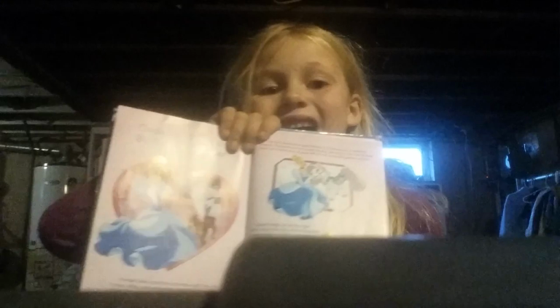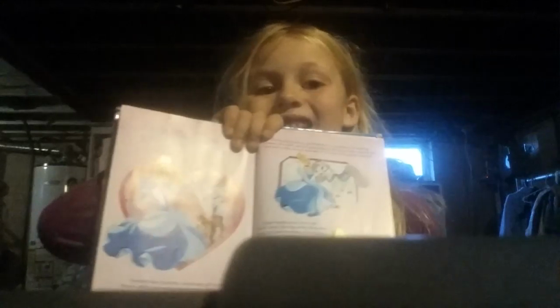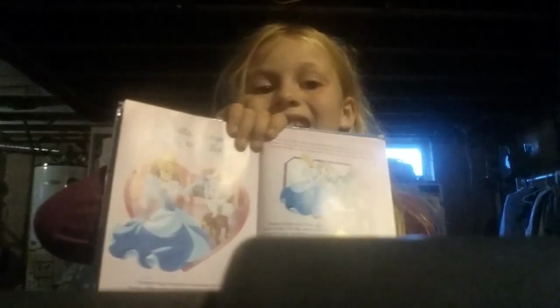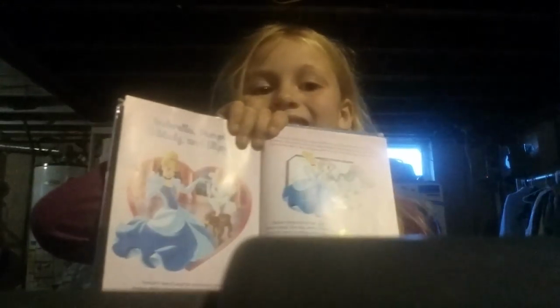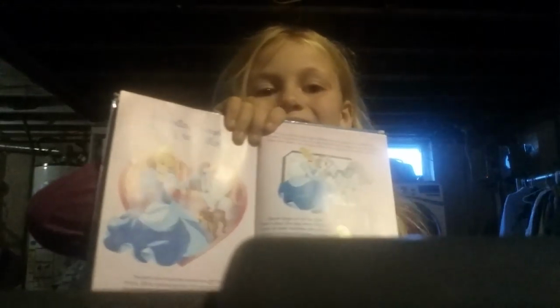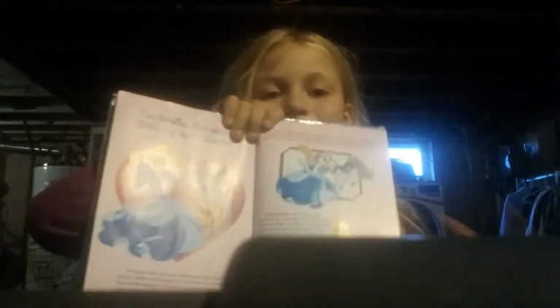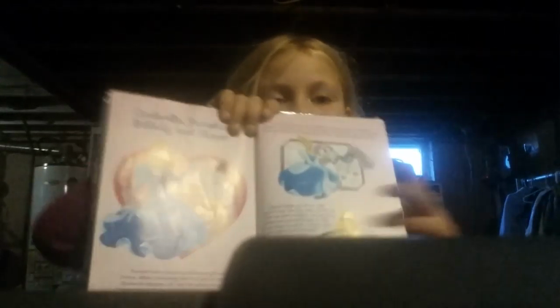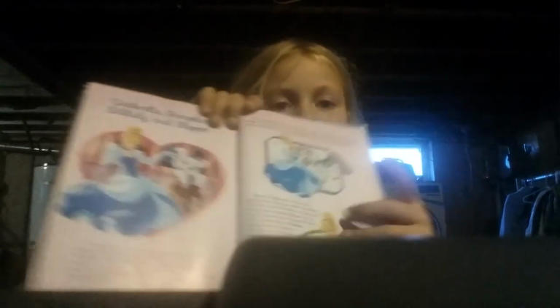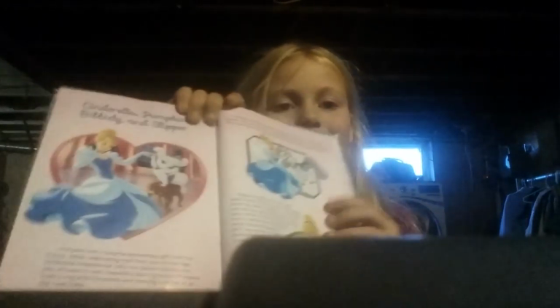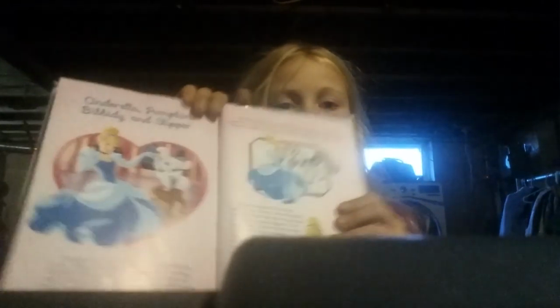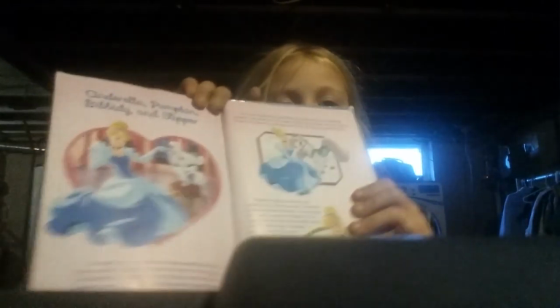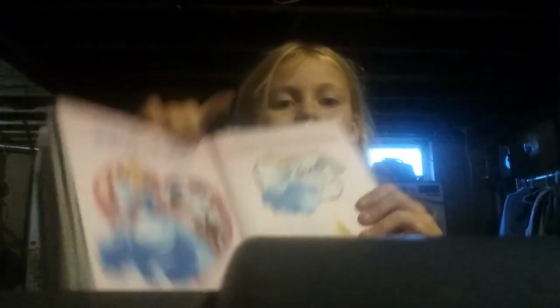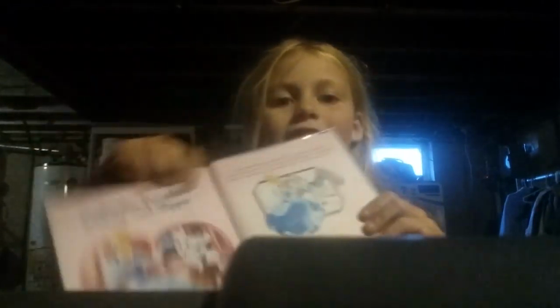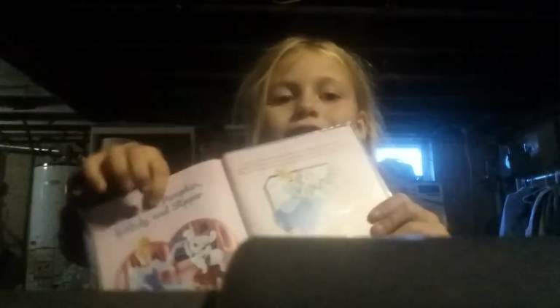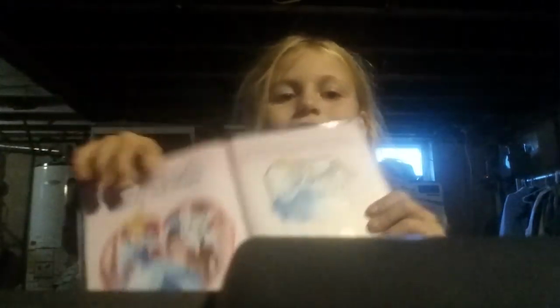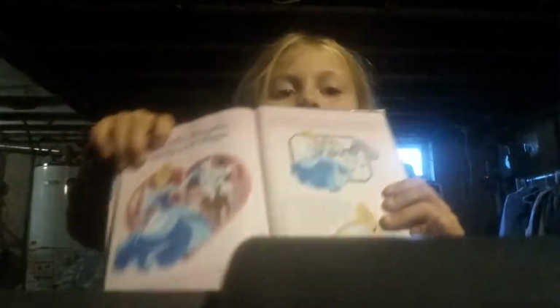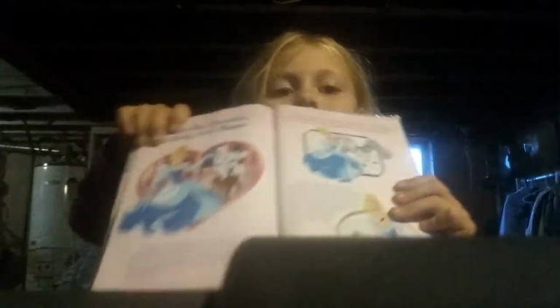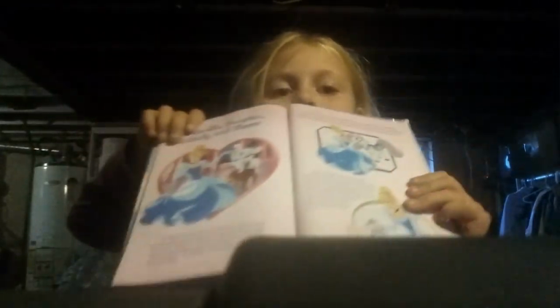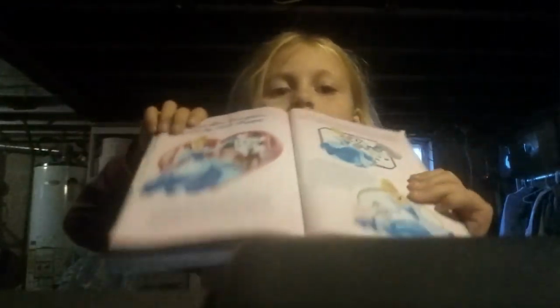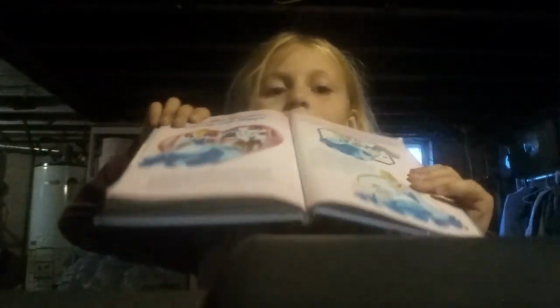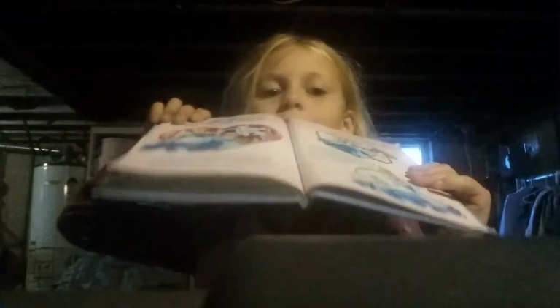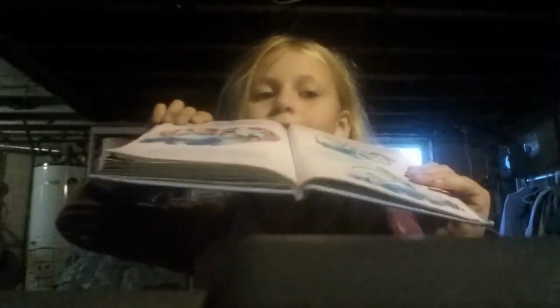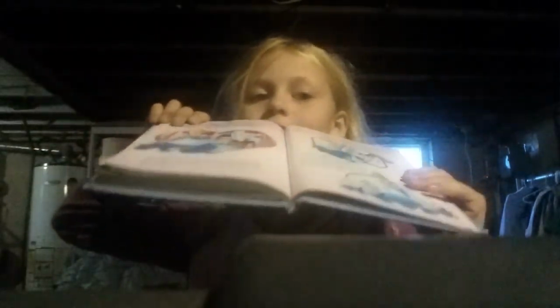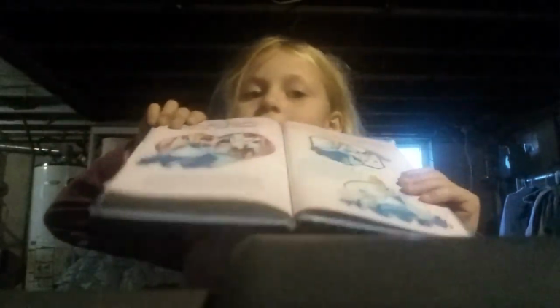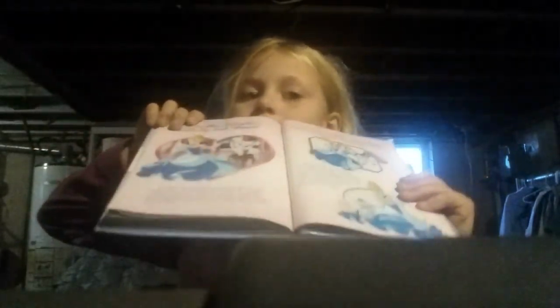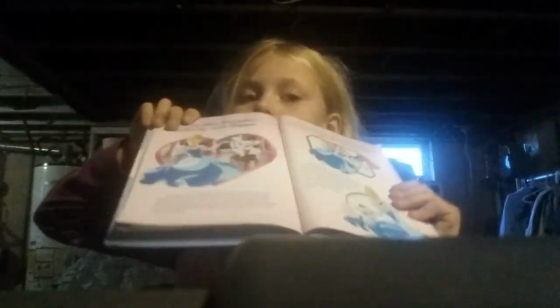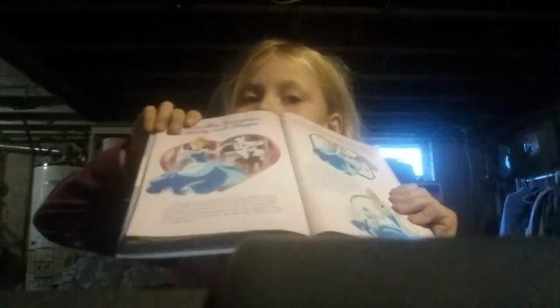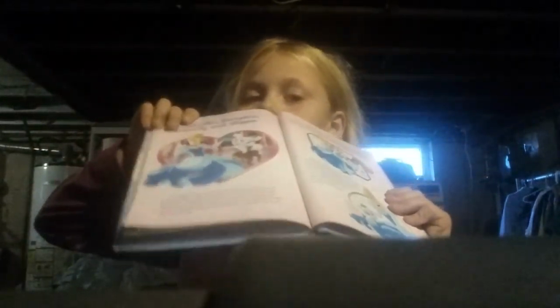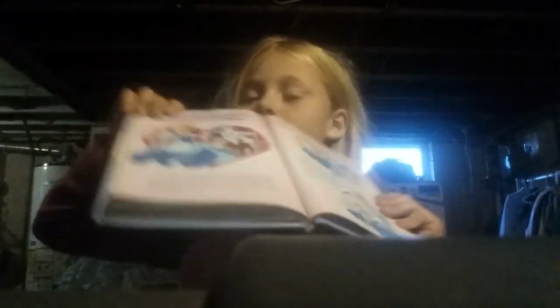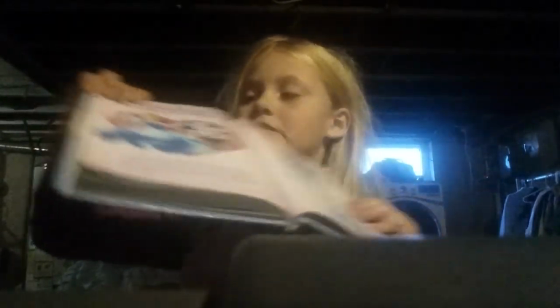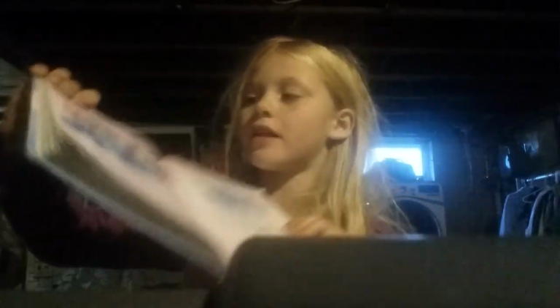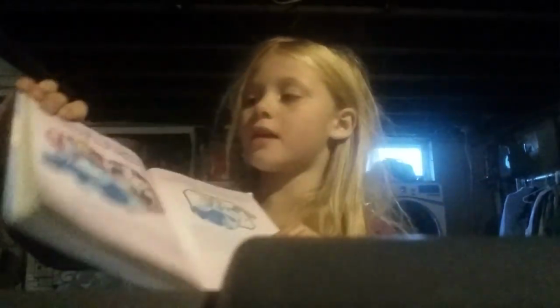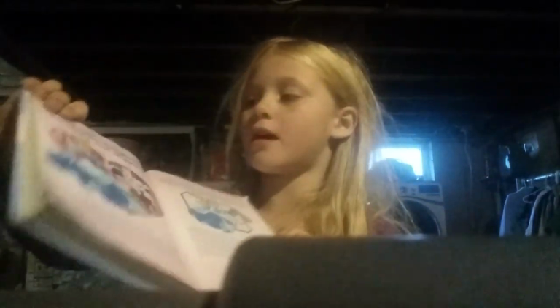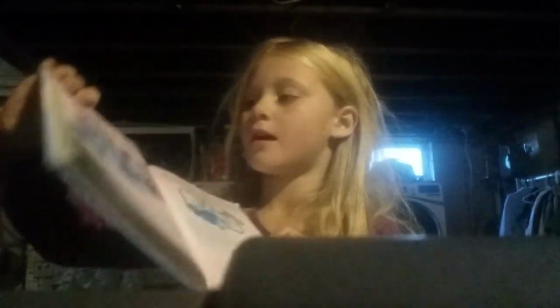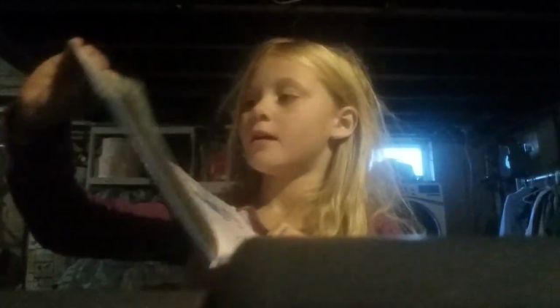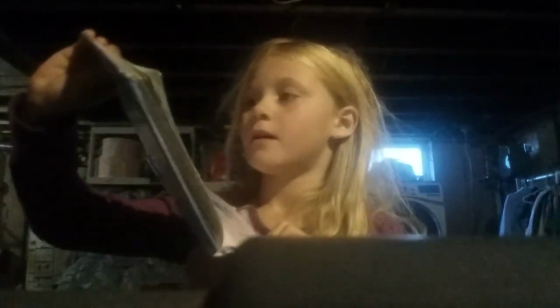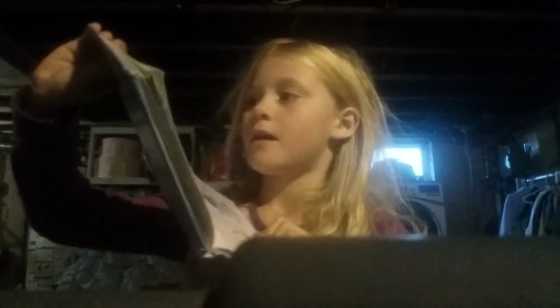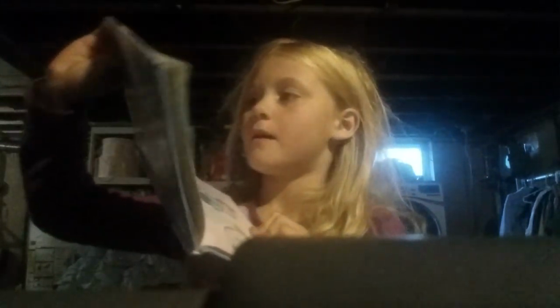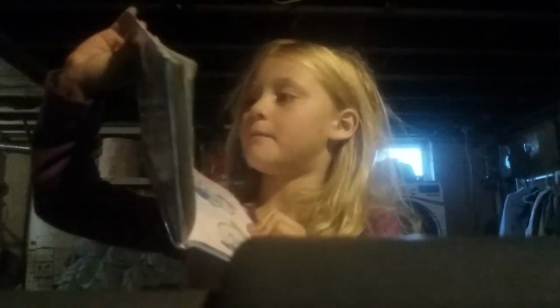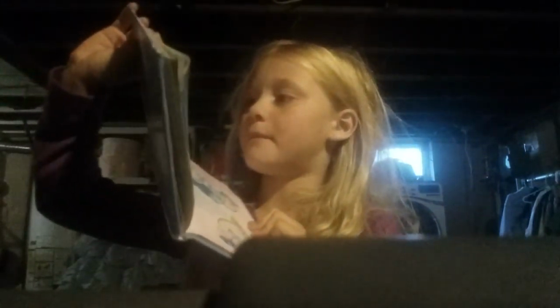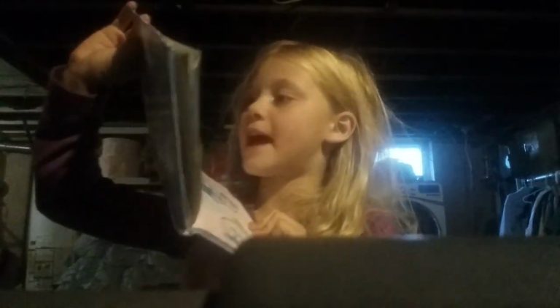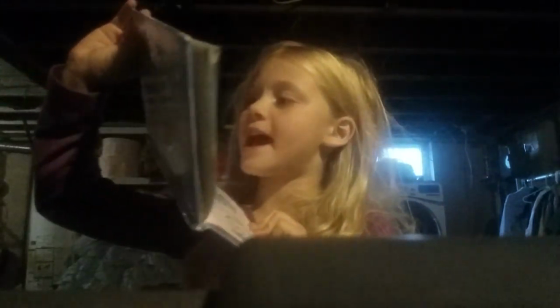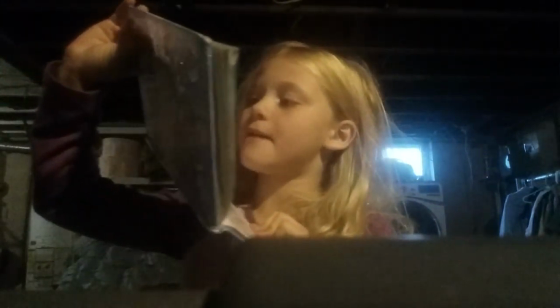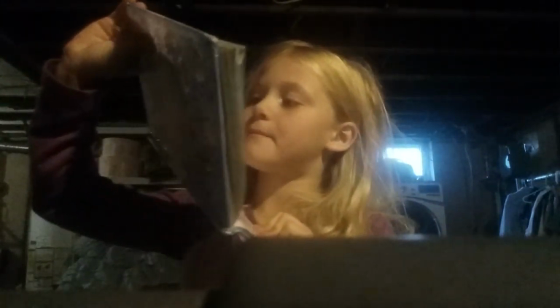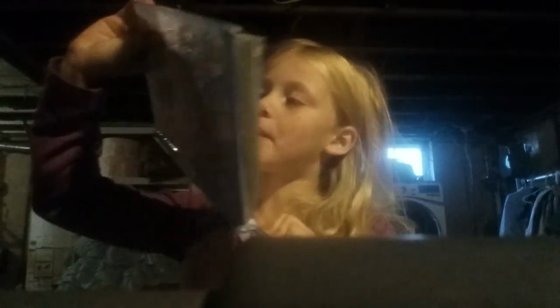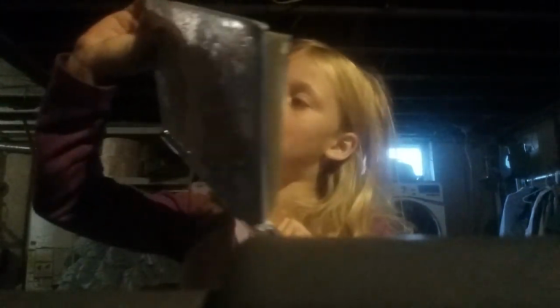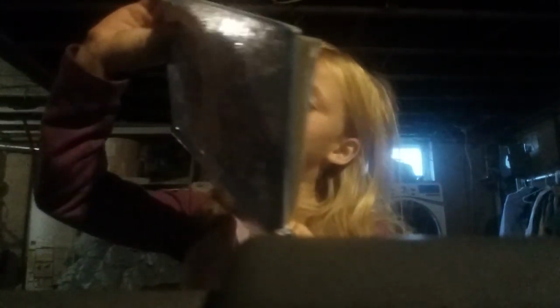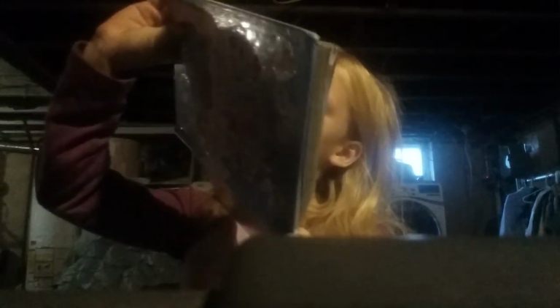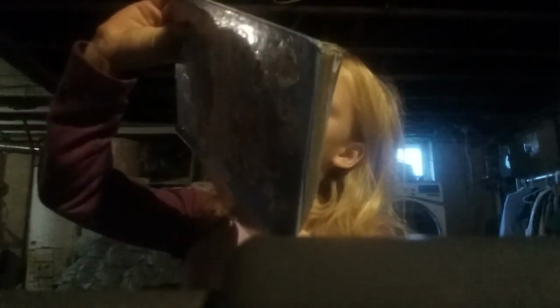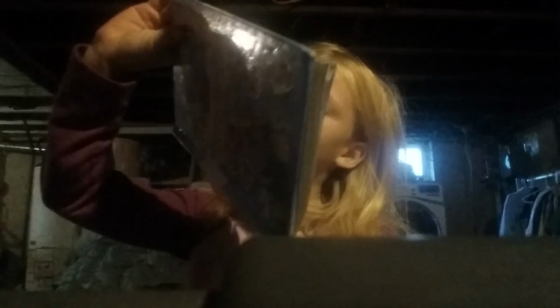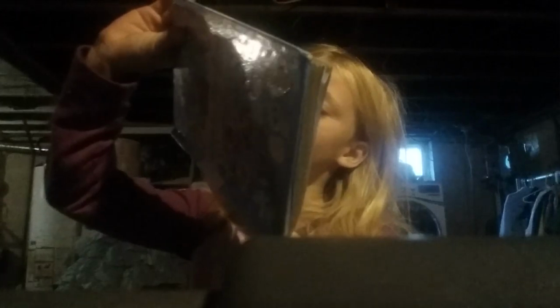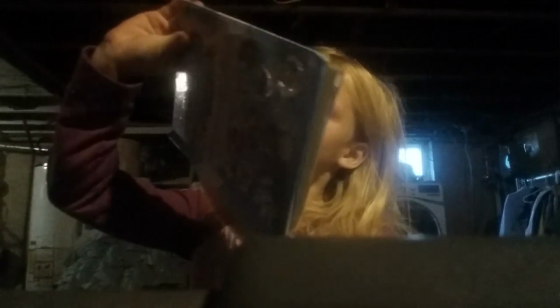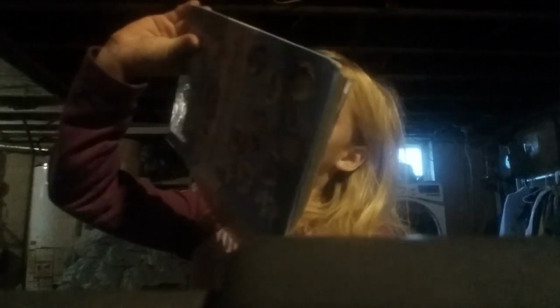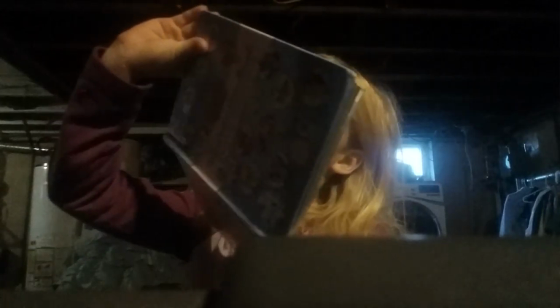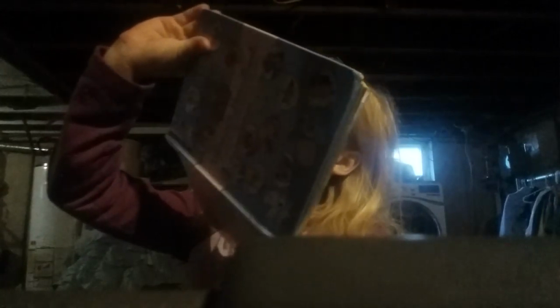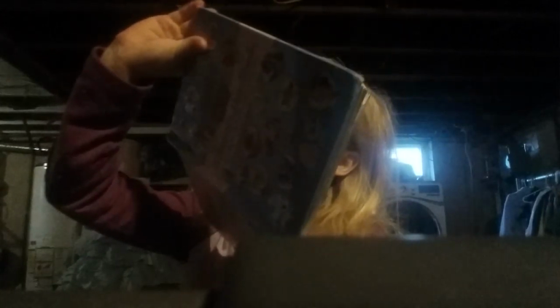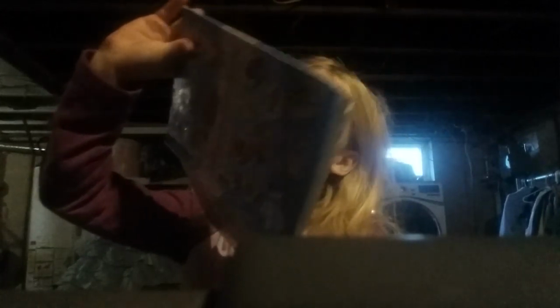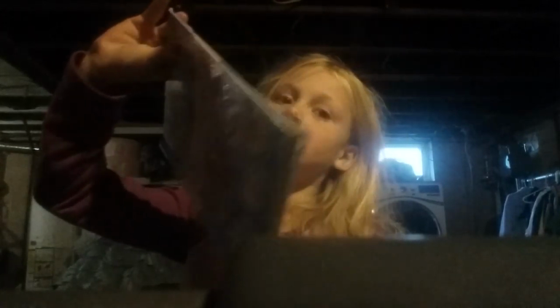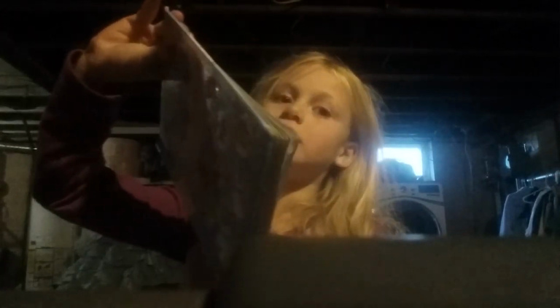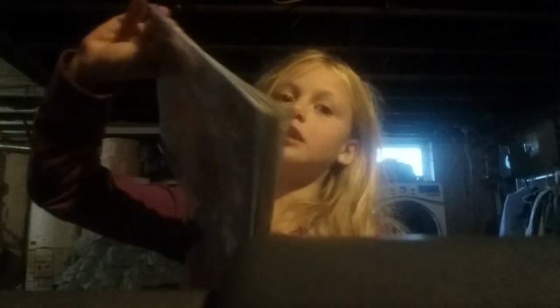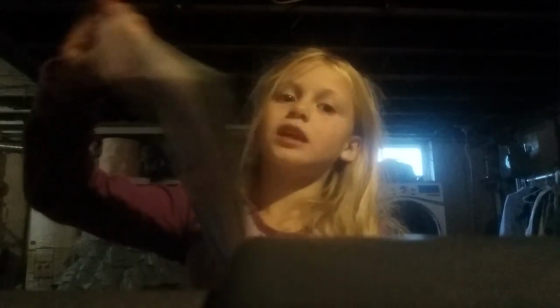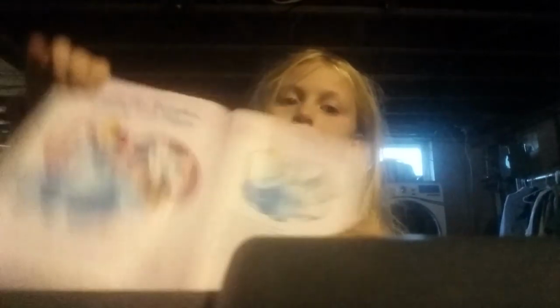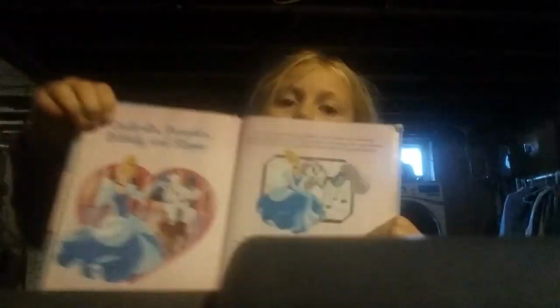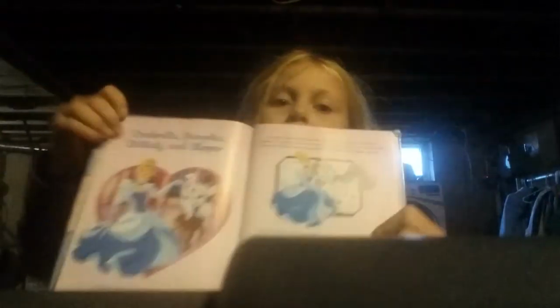Hi, this is Winnie back on our channel. Today we're going to read how Cinderella met Pumpkin, Bibbidi, and Slipper.